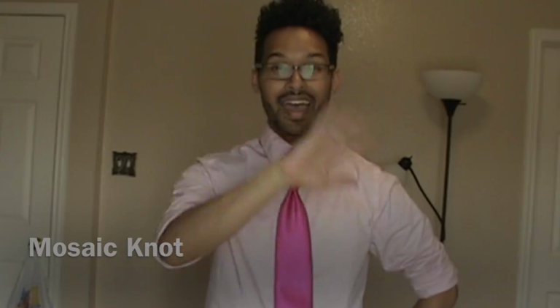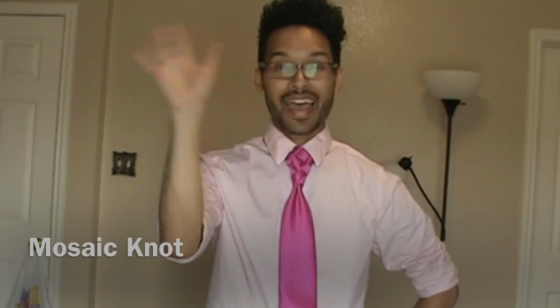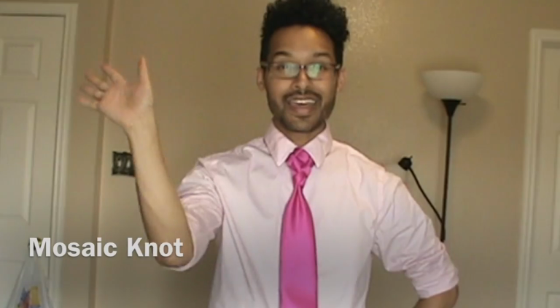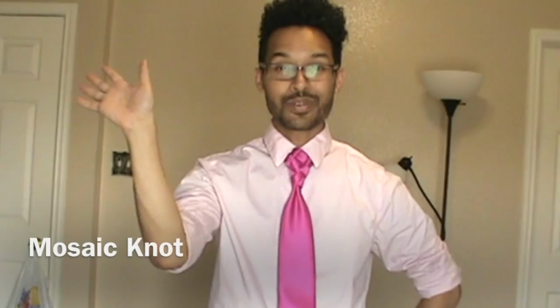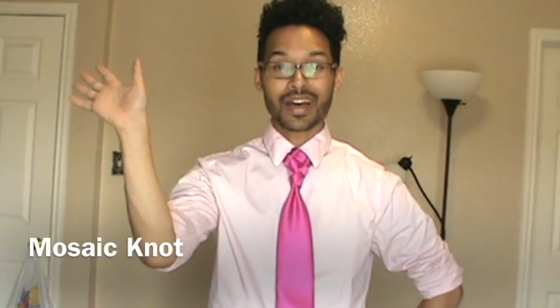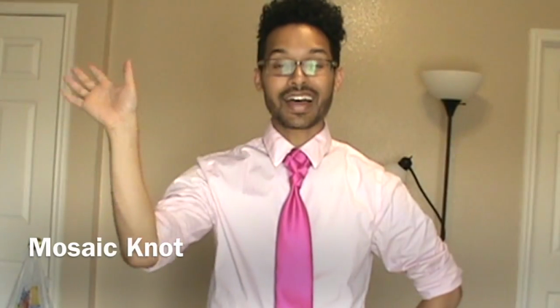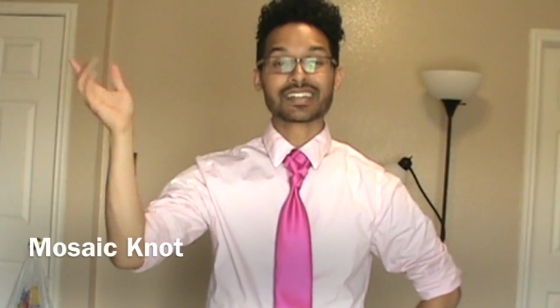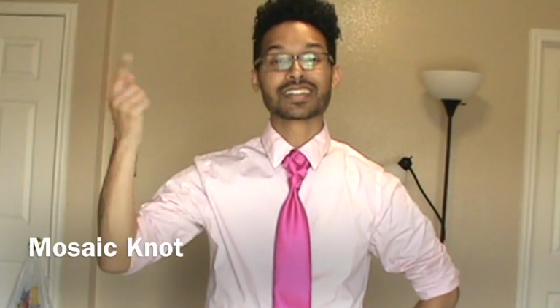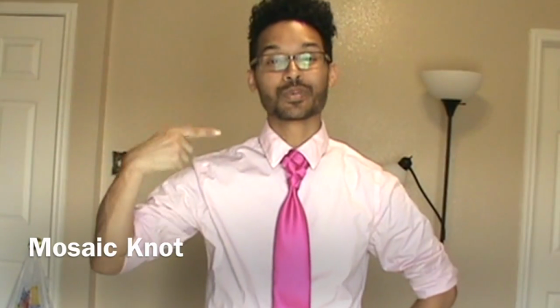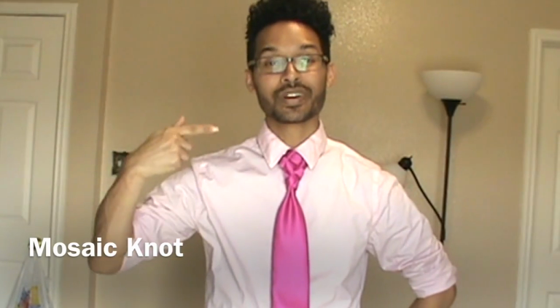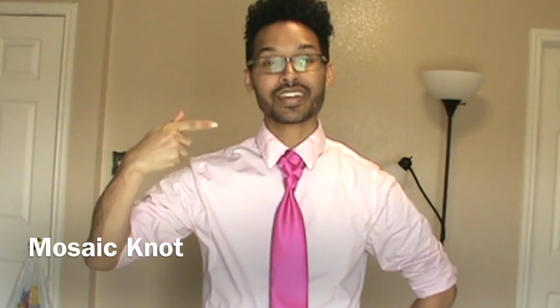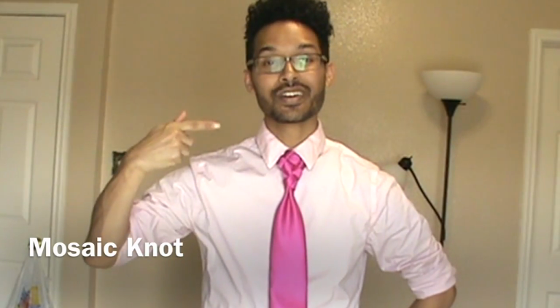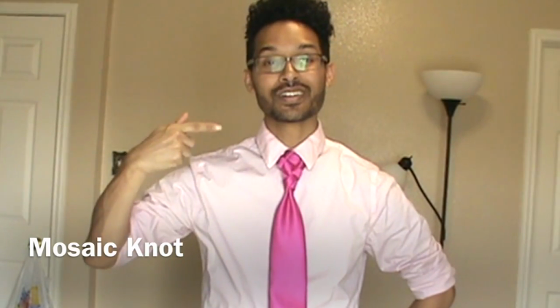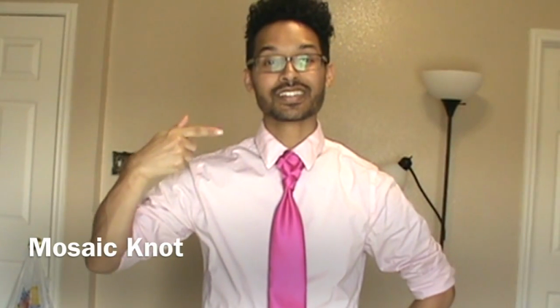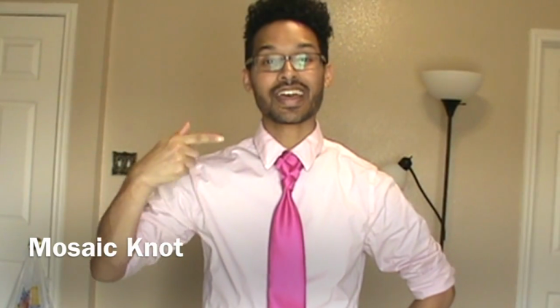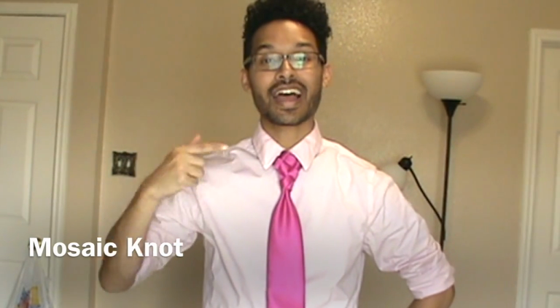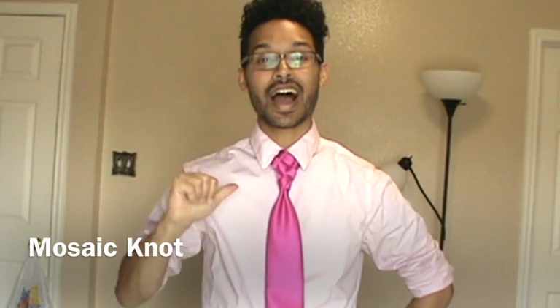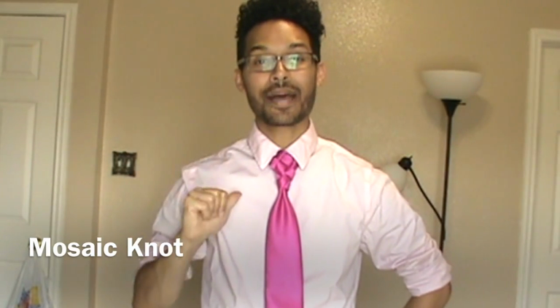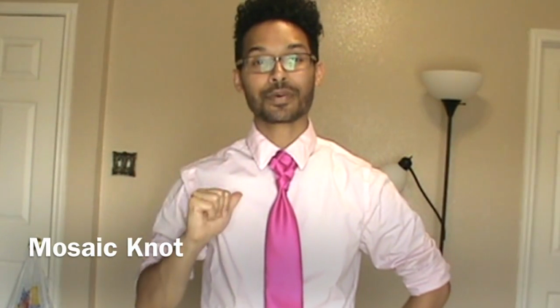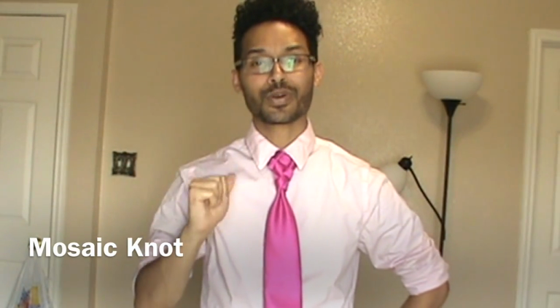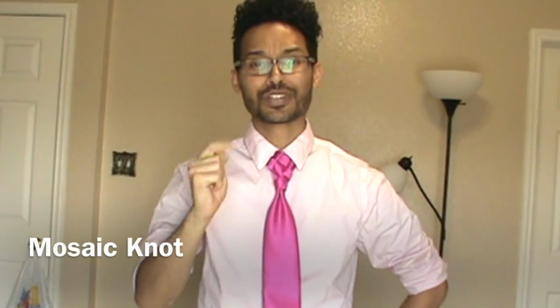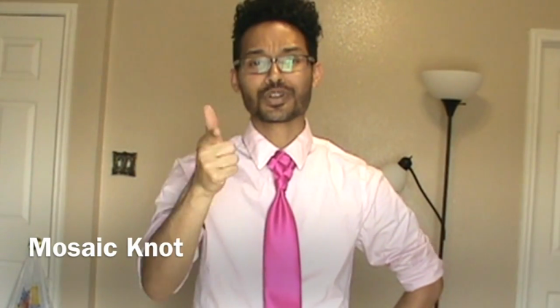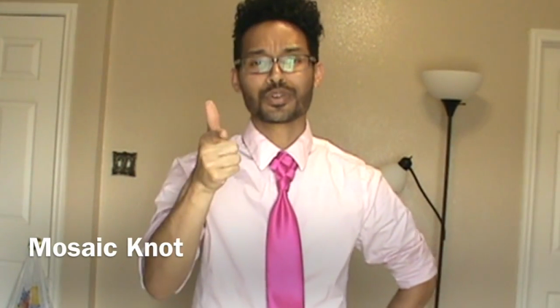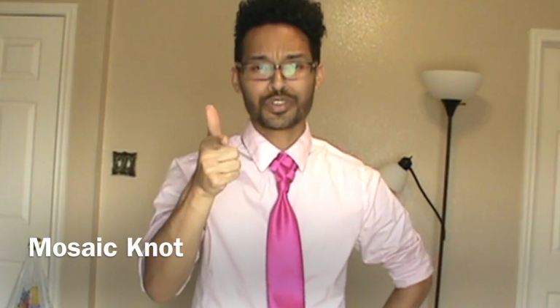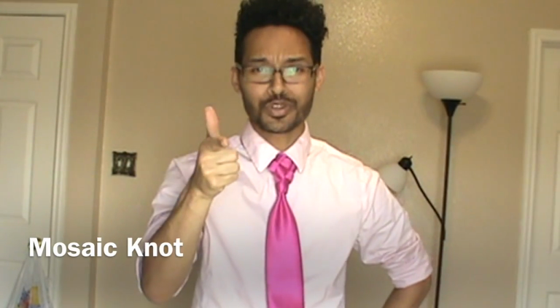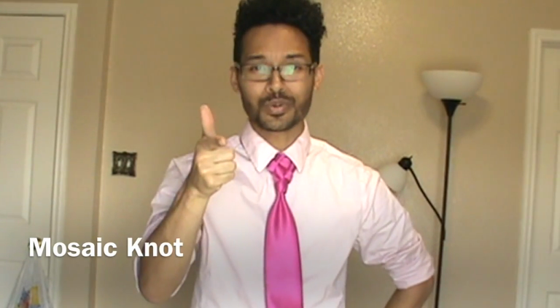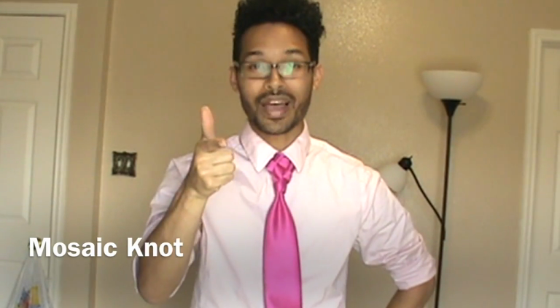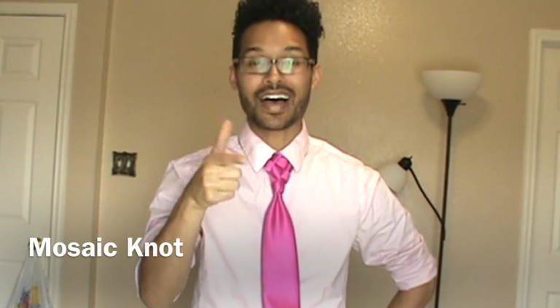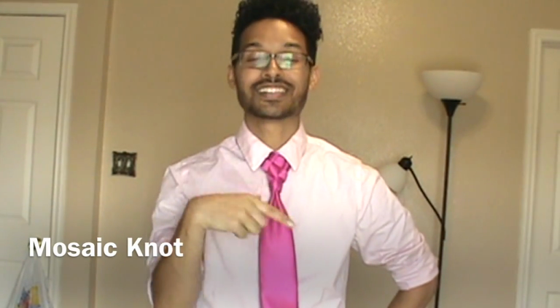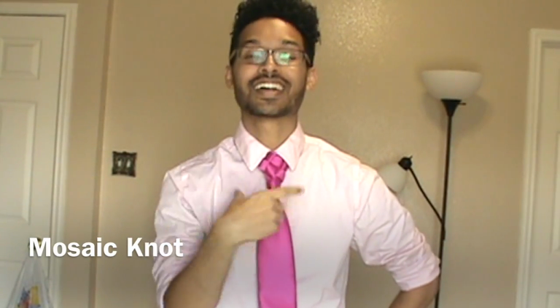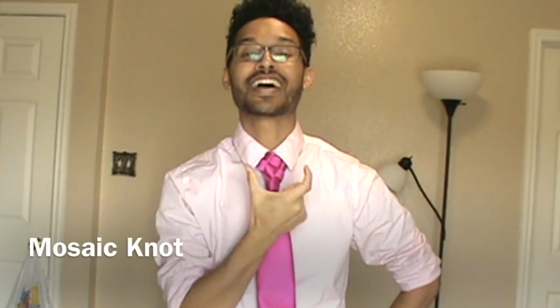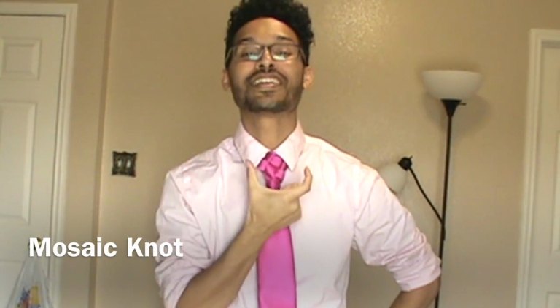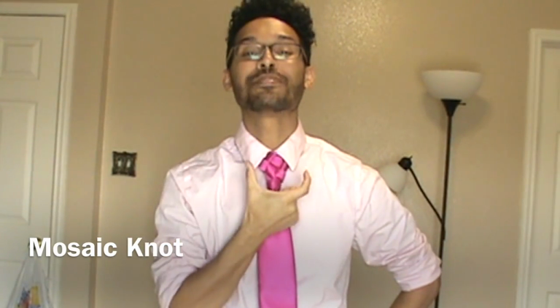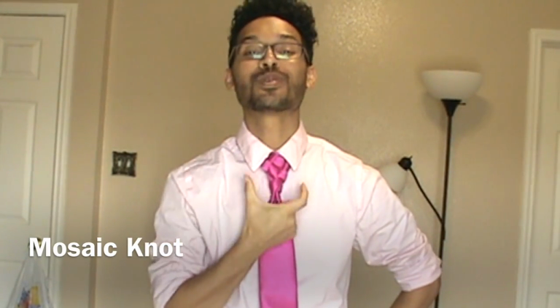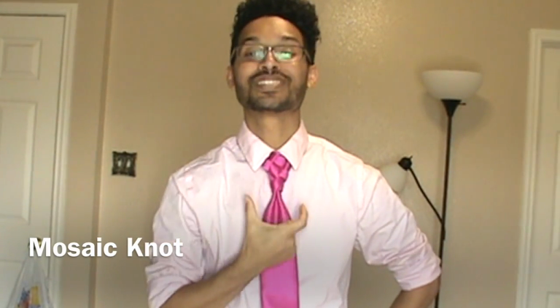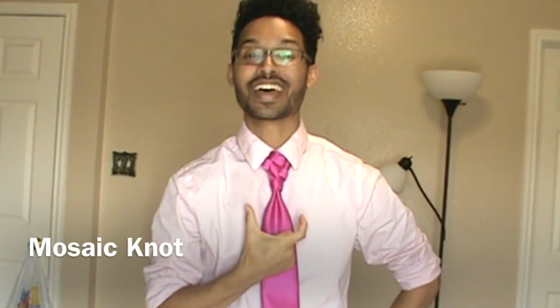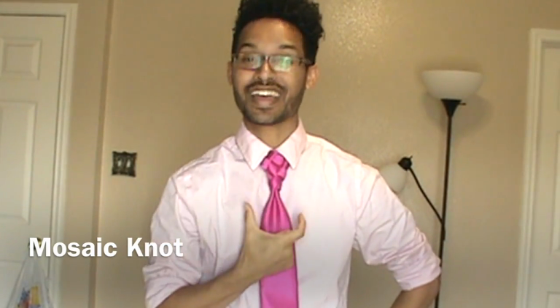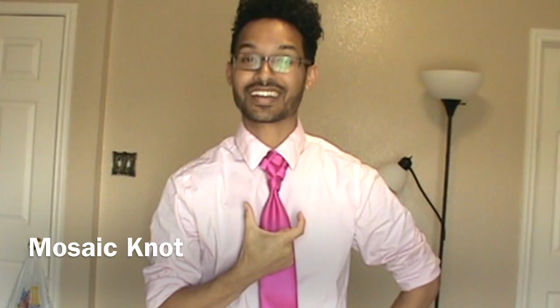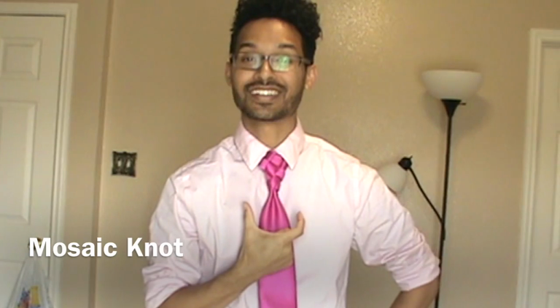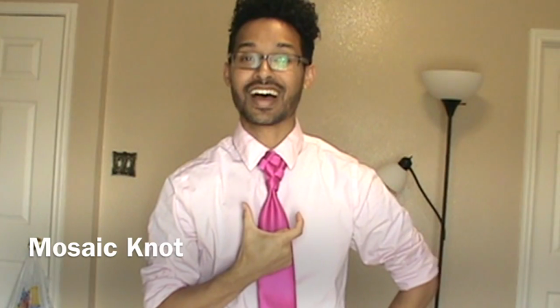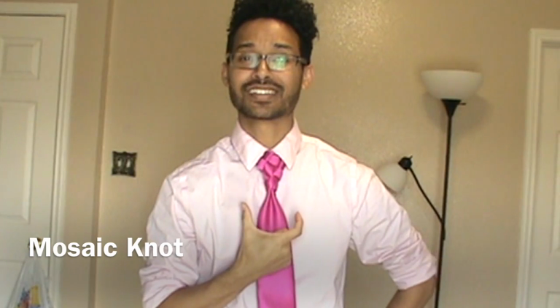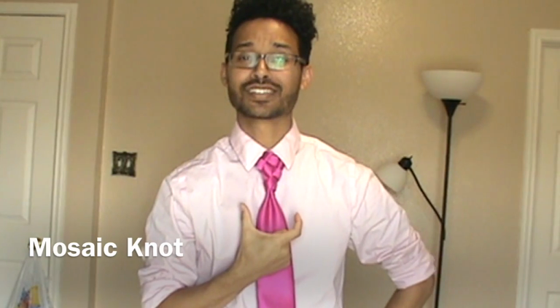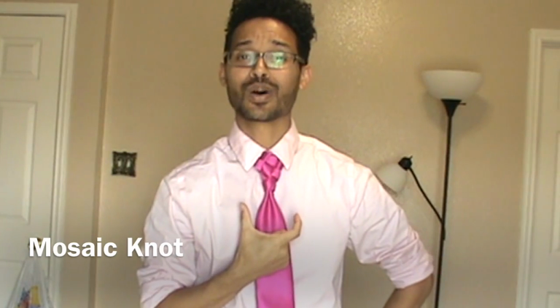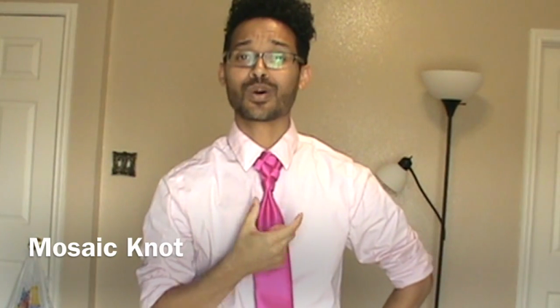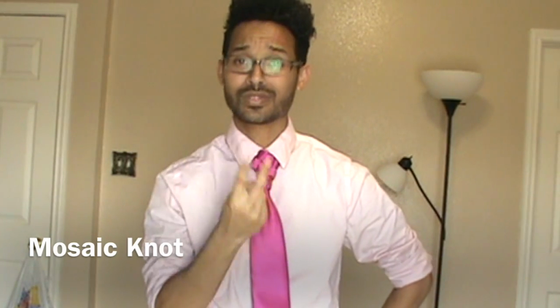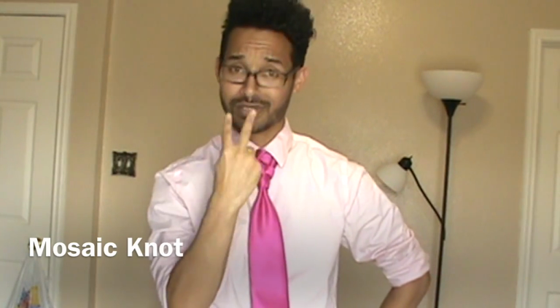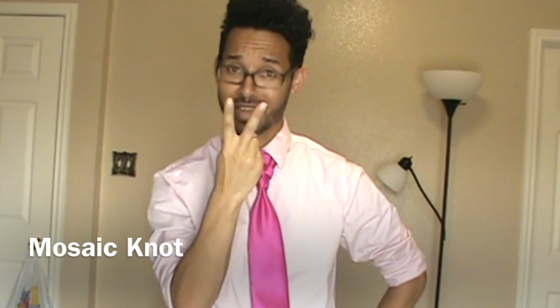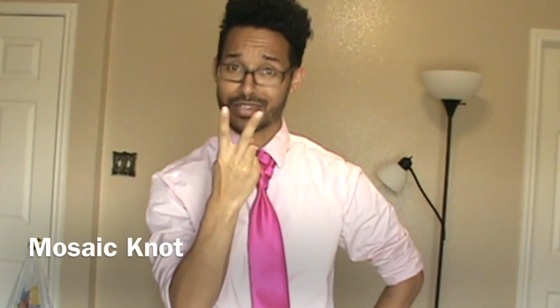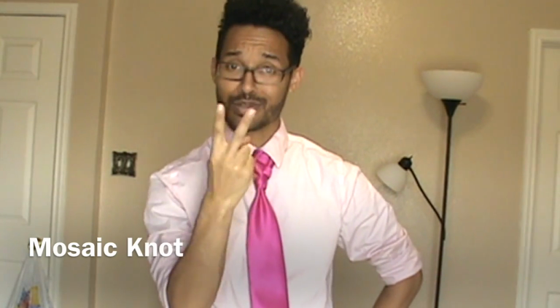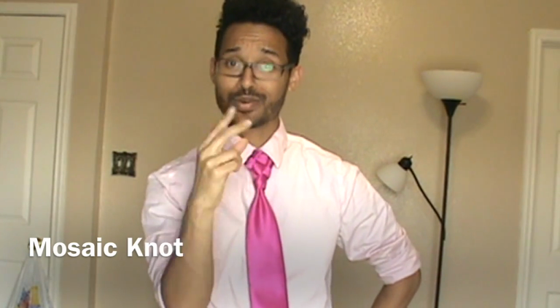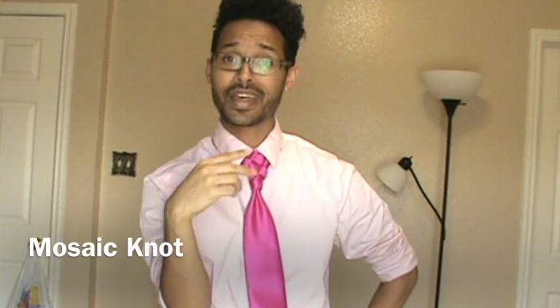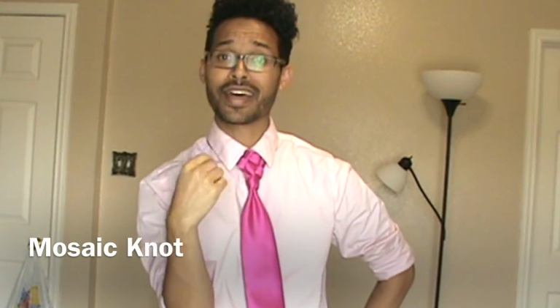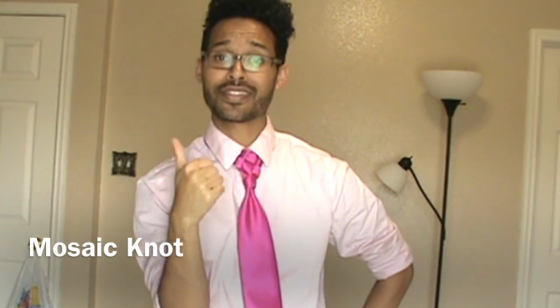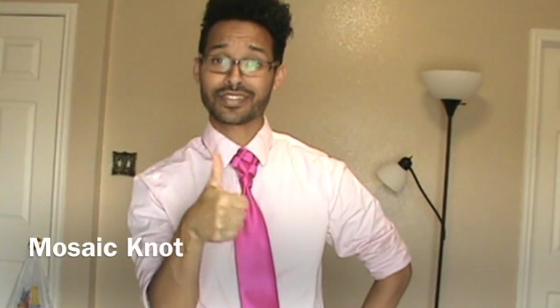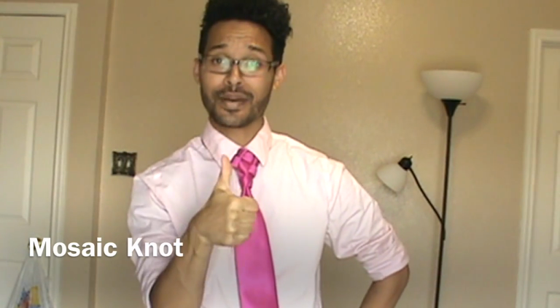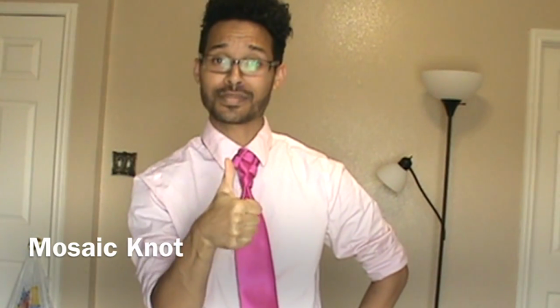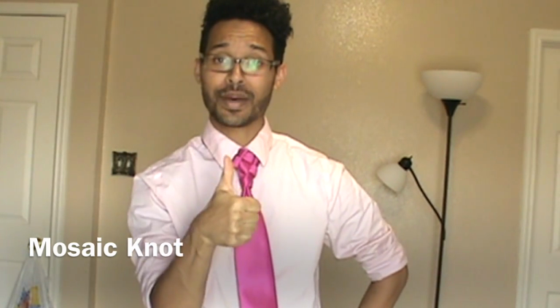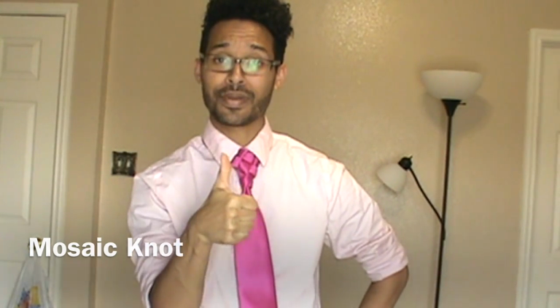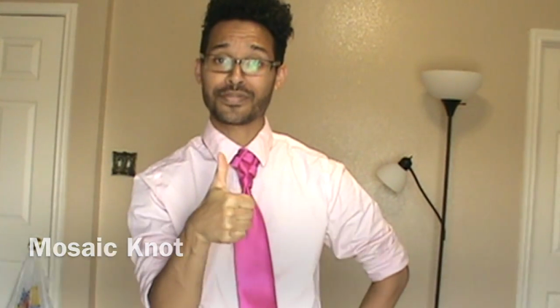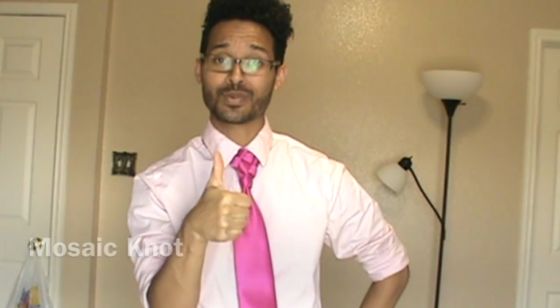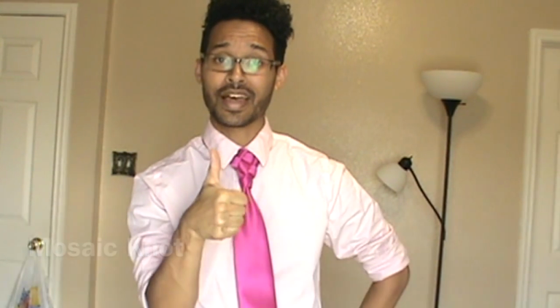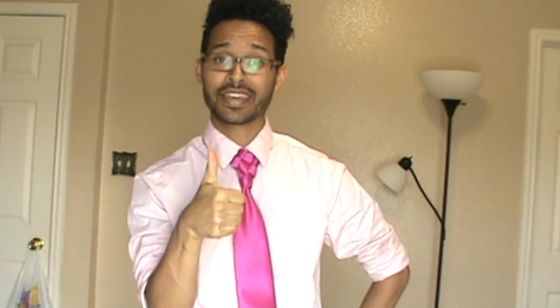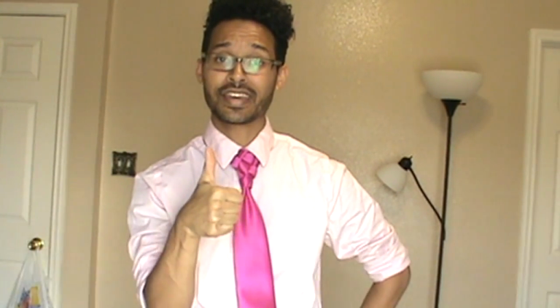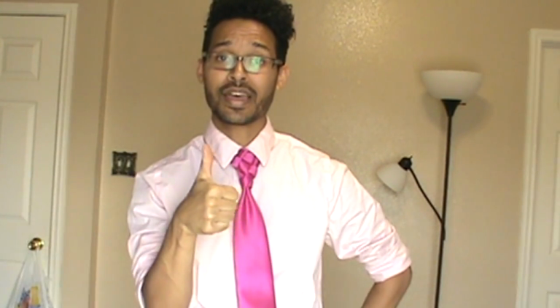Hey you guys, Lin Wood here and today I'm going to show you how to tie the mosaic knot. So stay tuned and thumbs up if you like it.